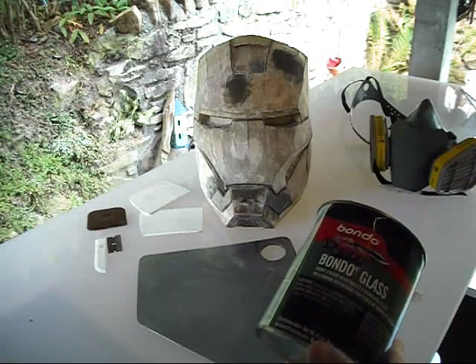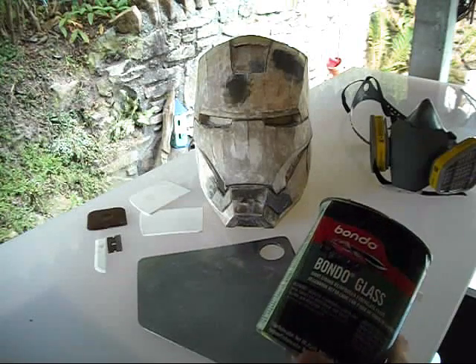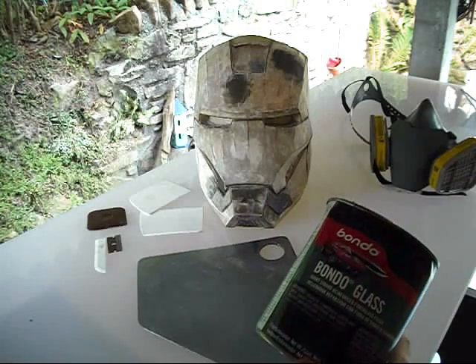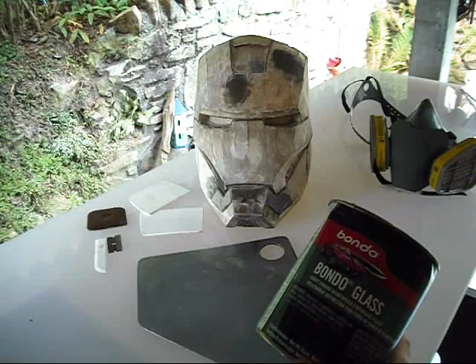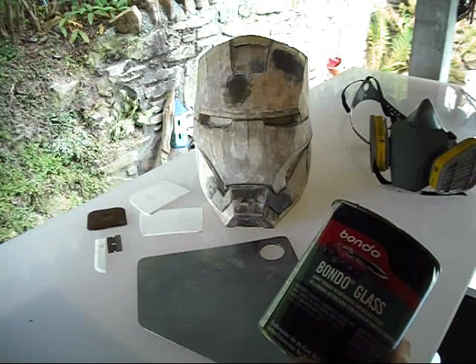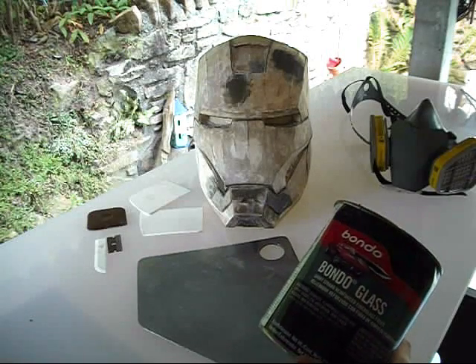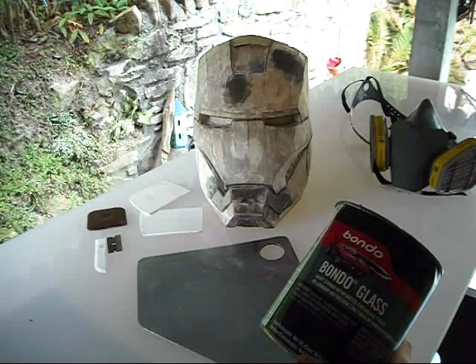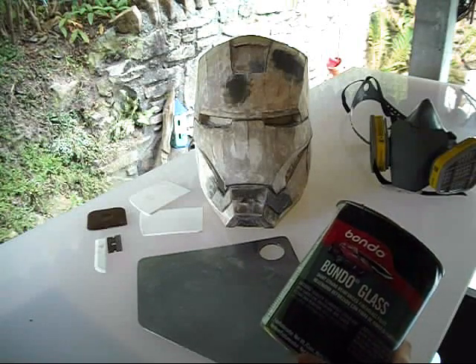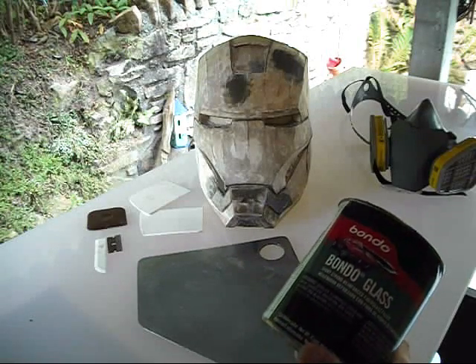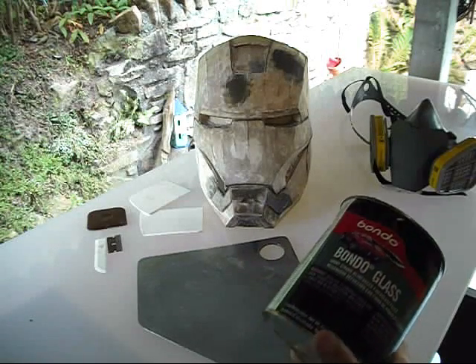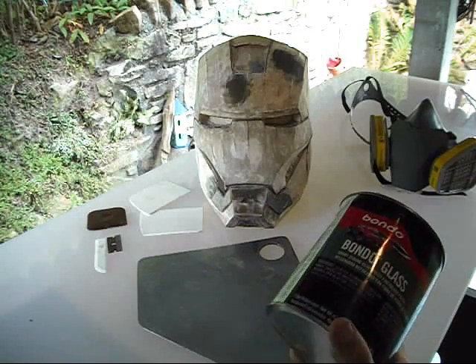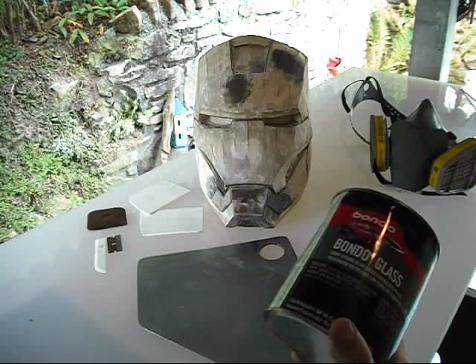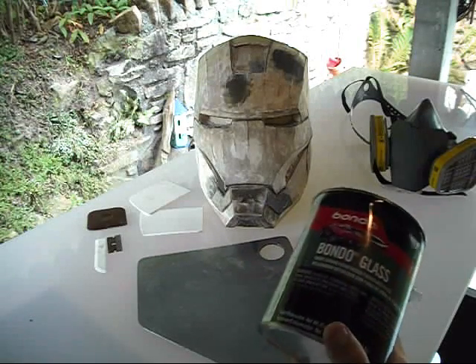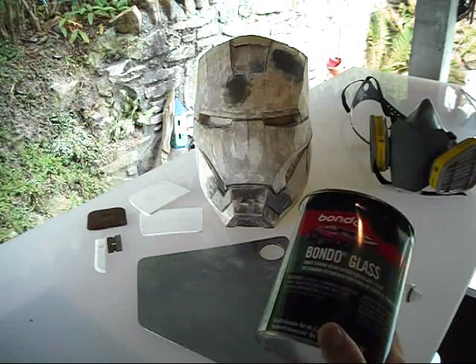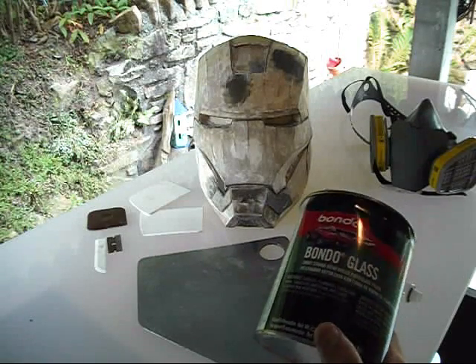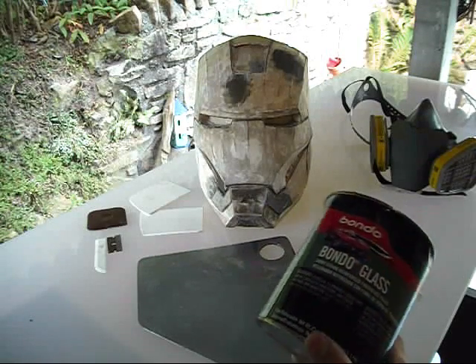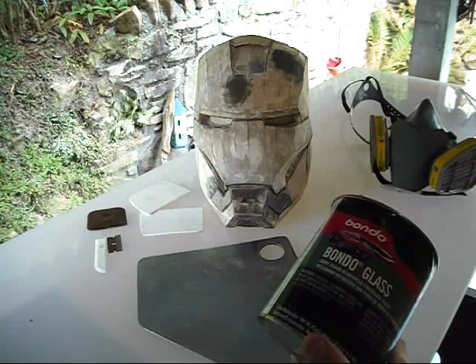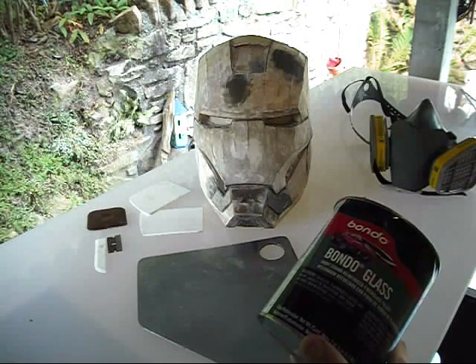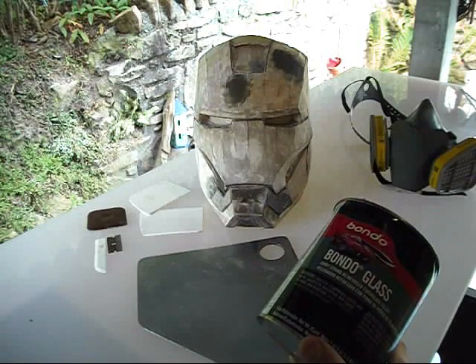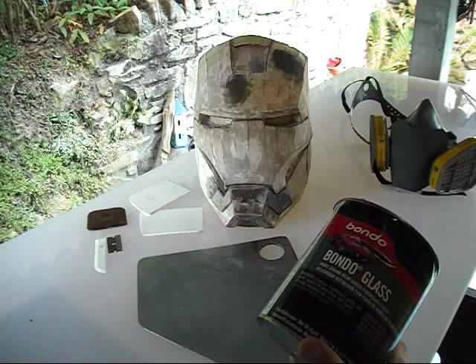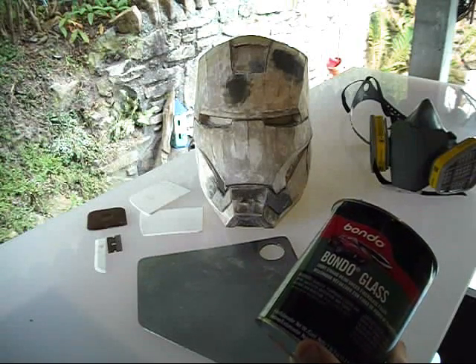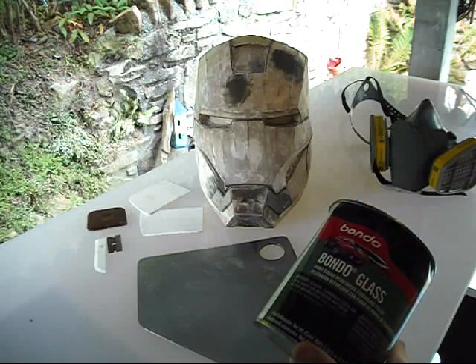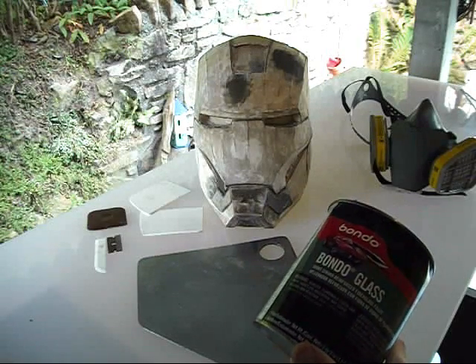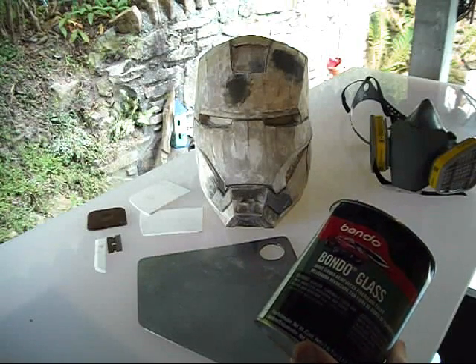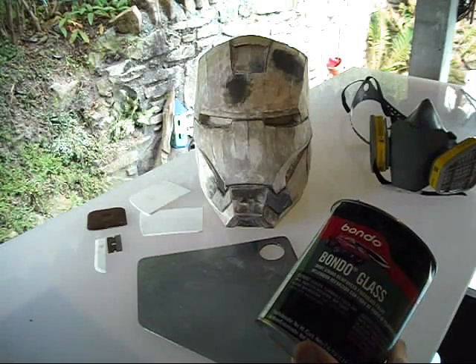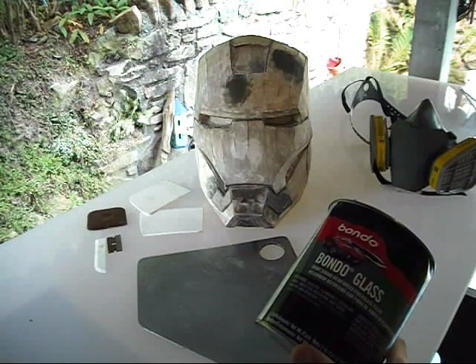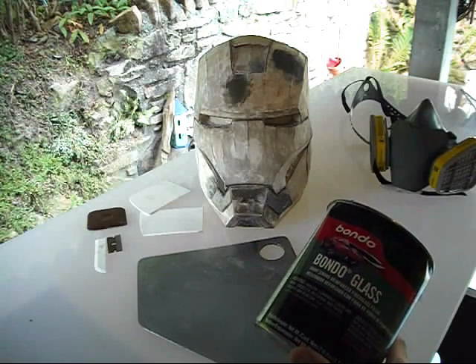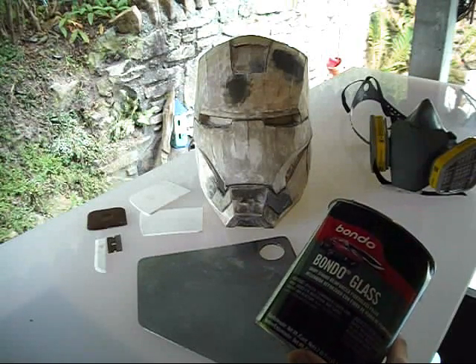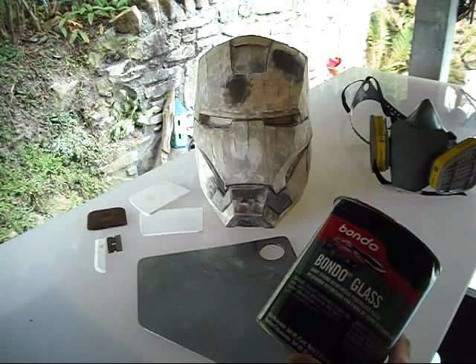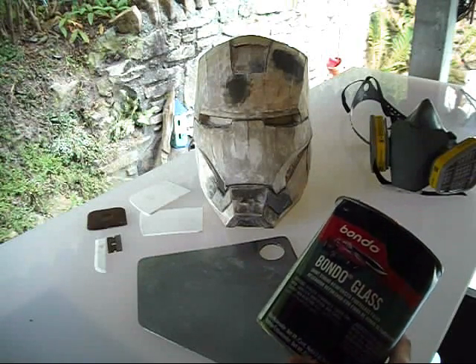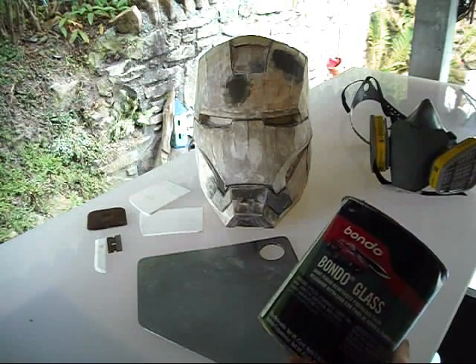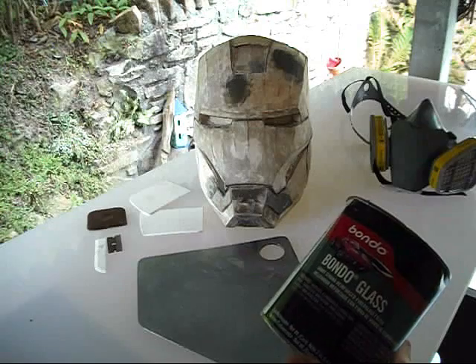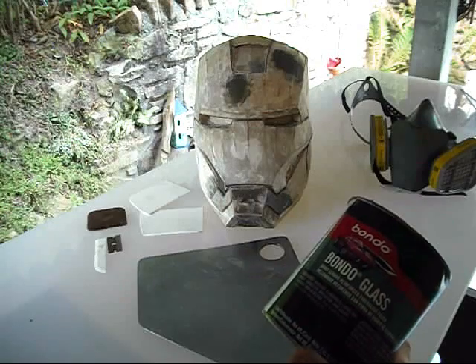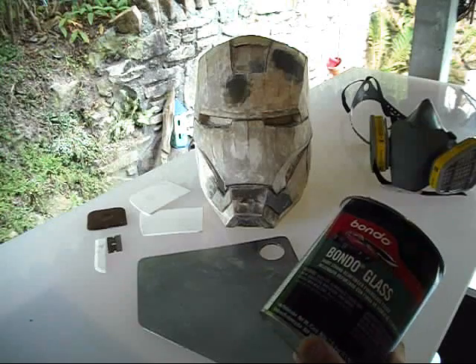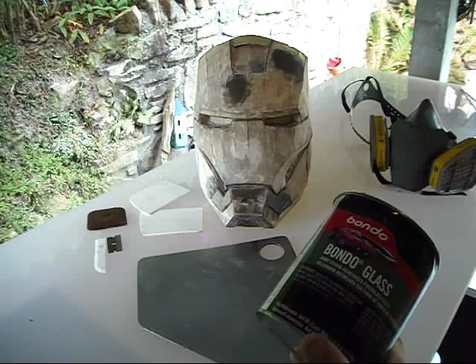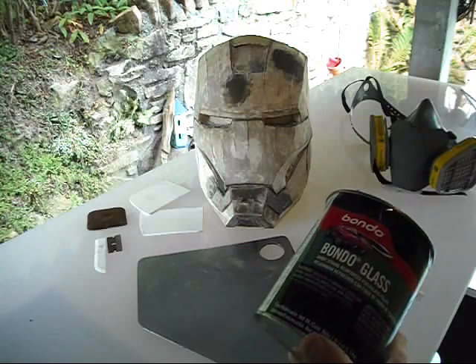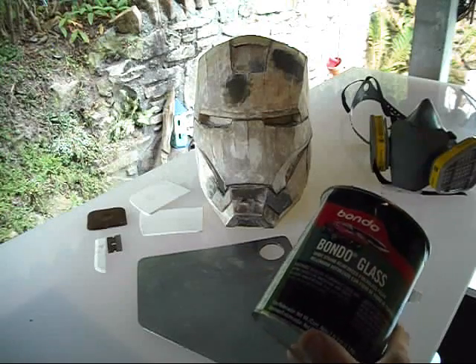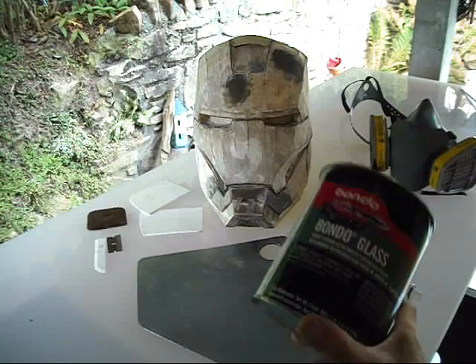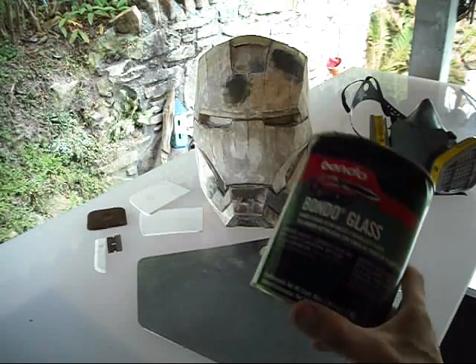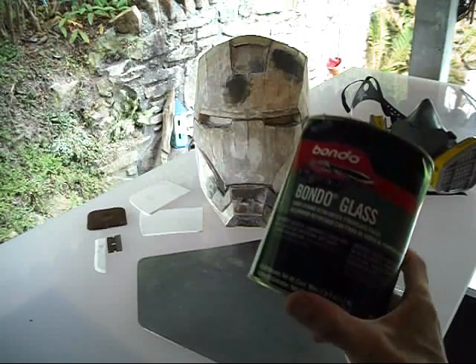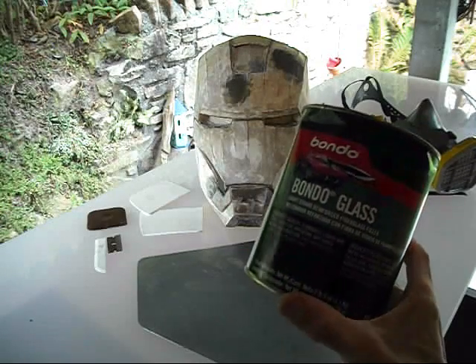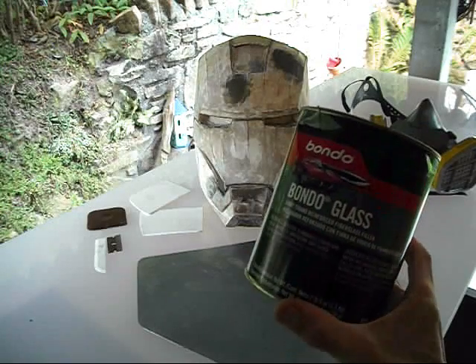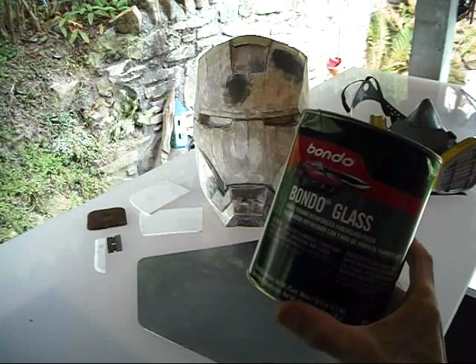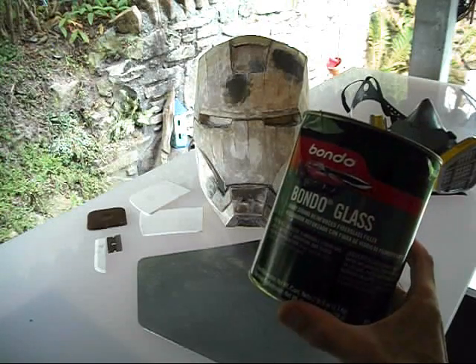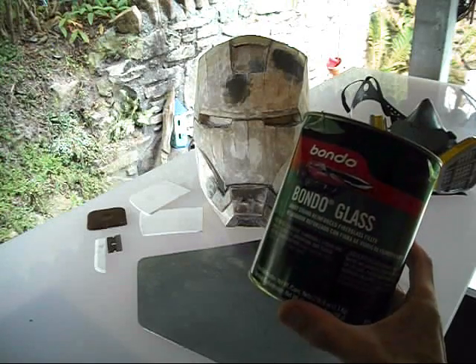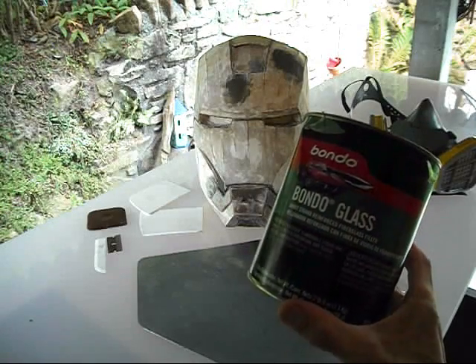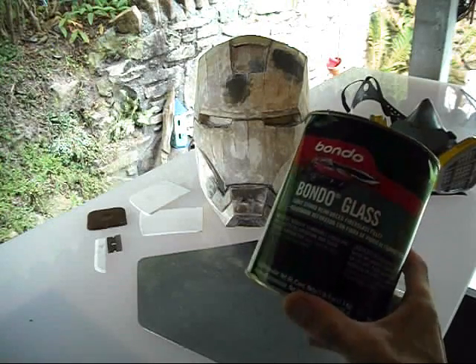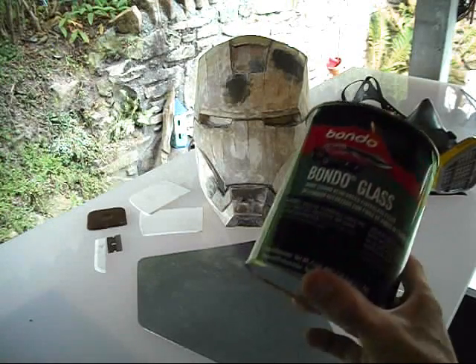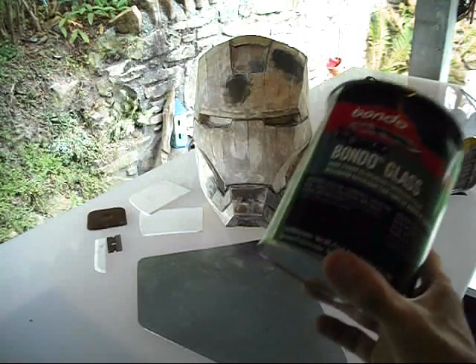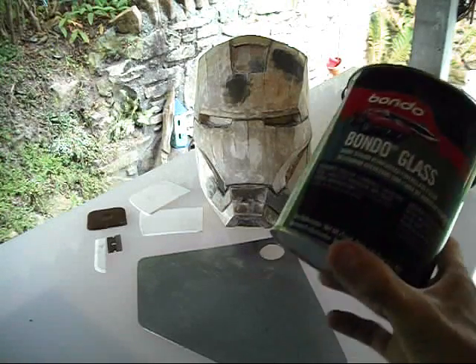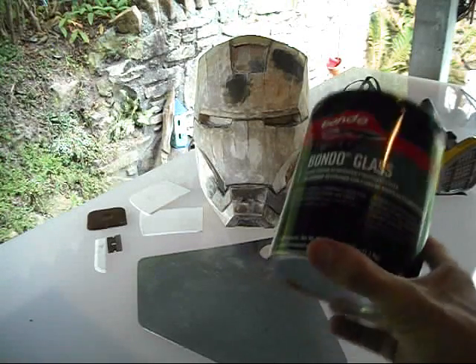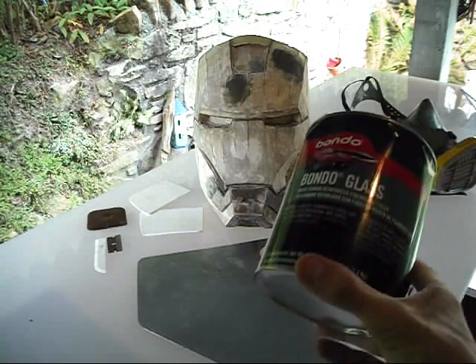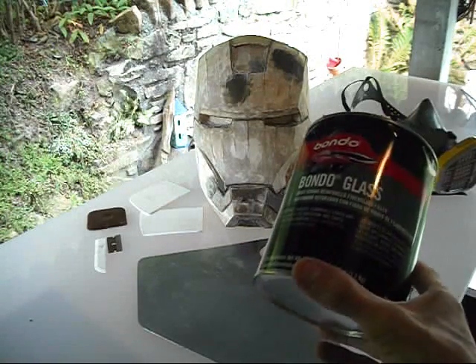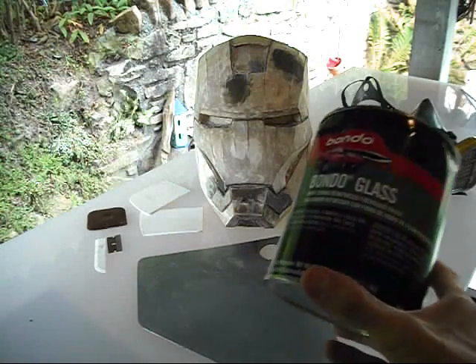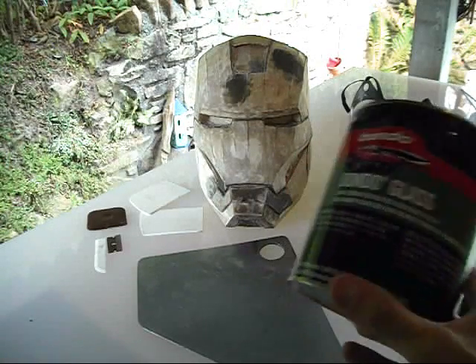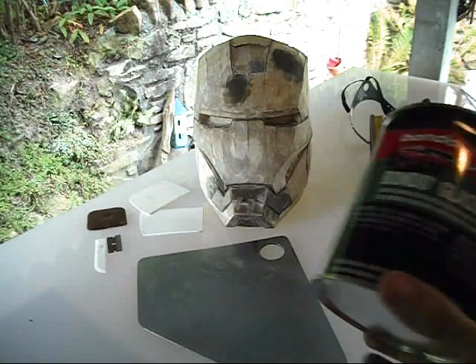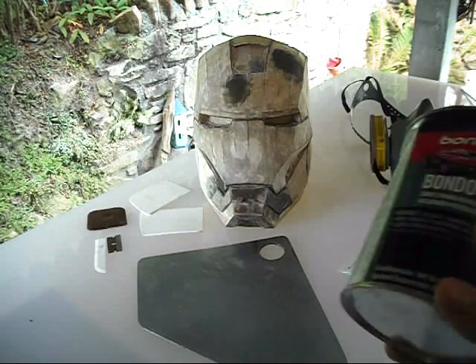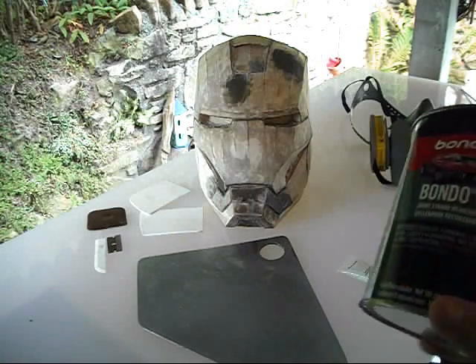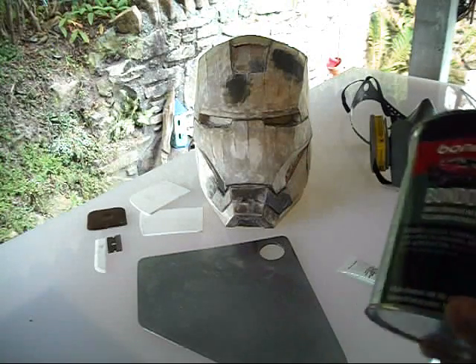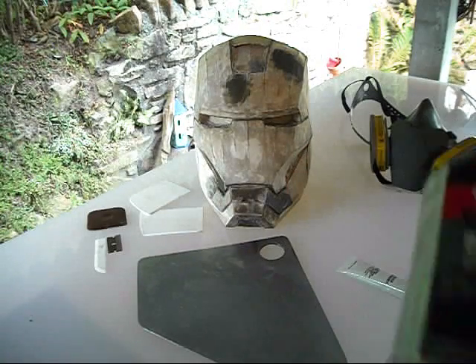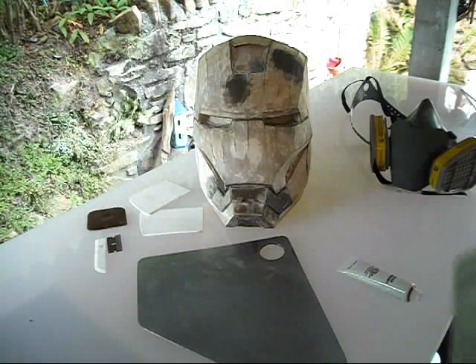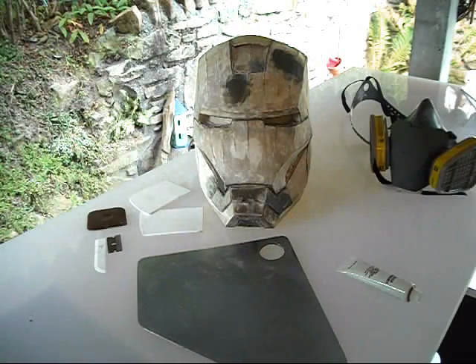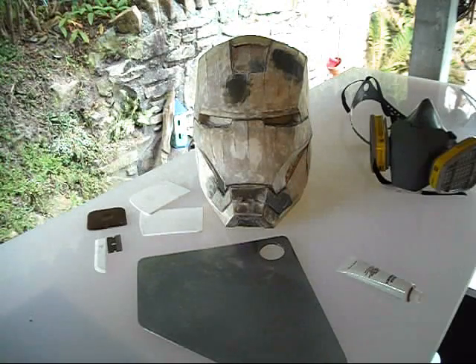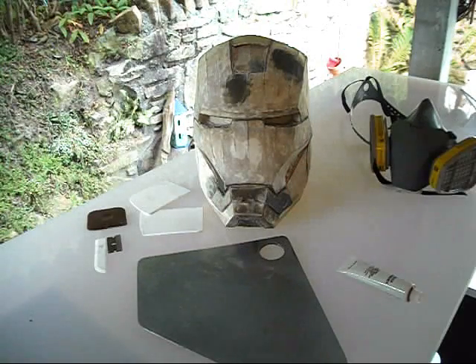I already had it. Whenever I do the second and third coats, I'll just switch back to regular Bondo, but why not use this?